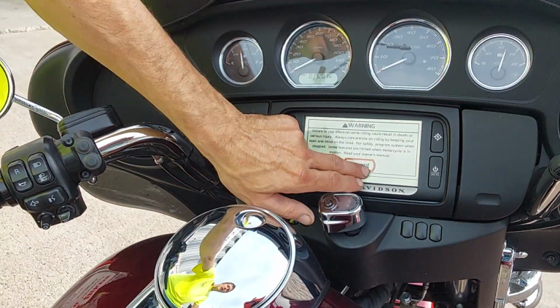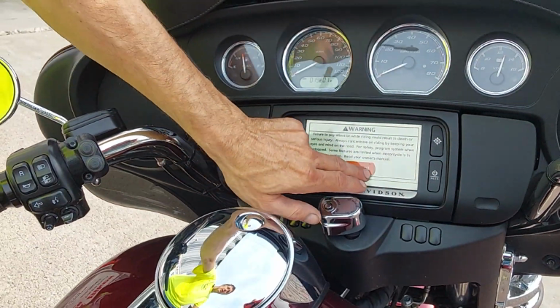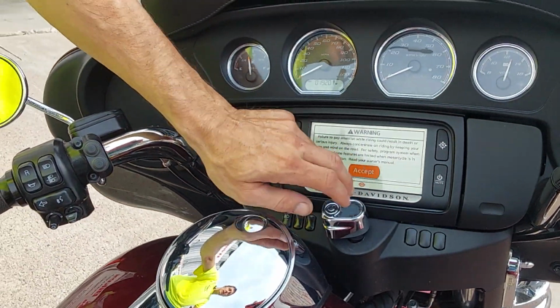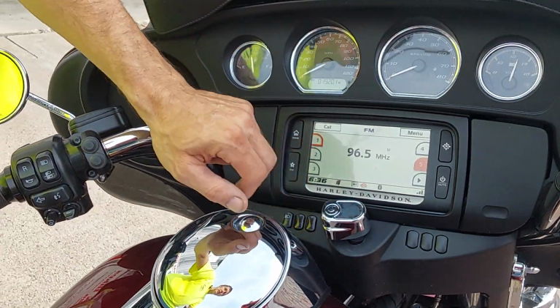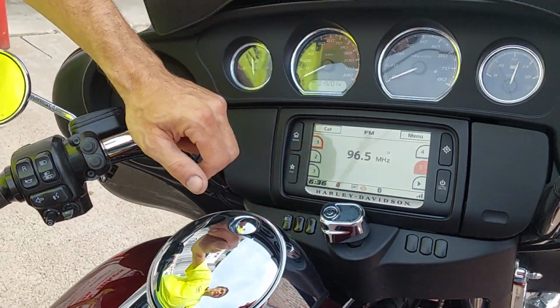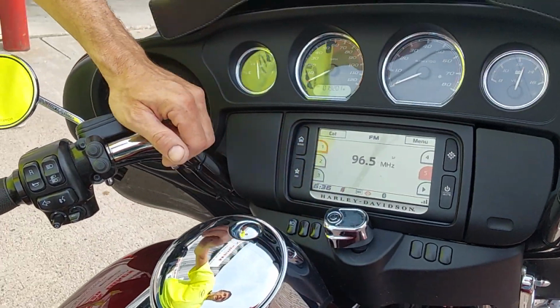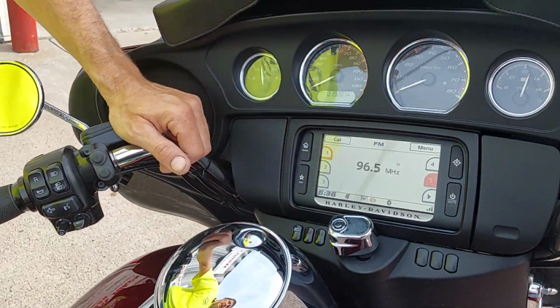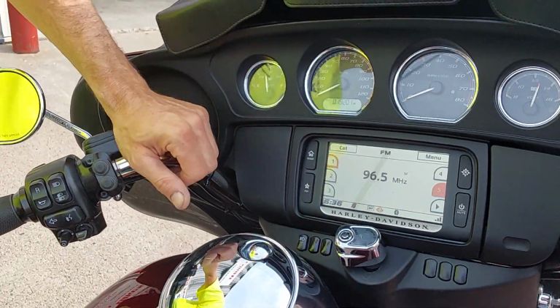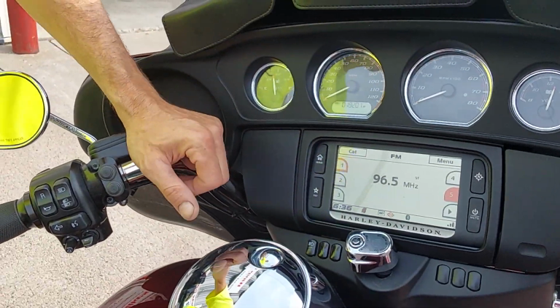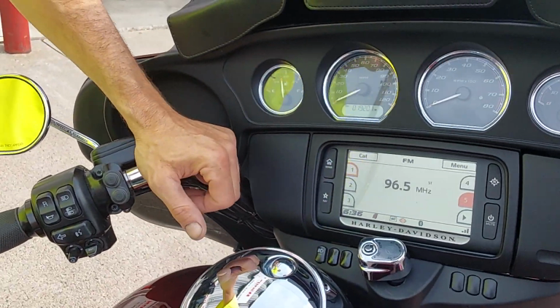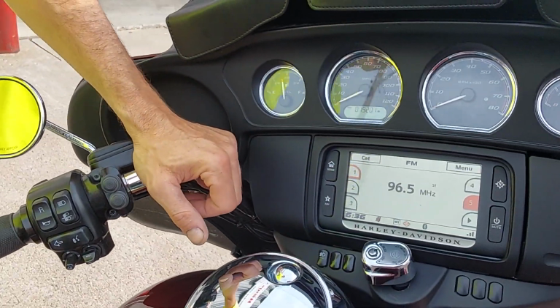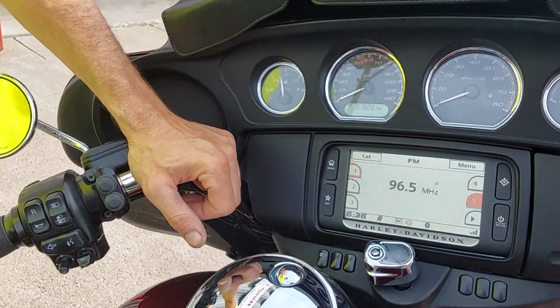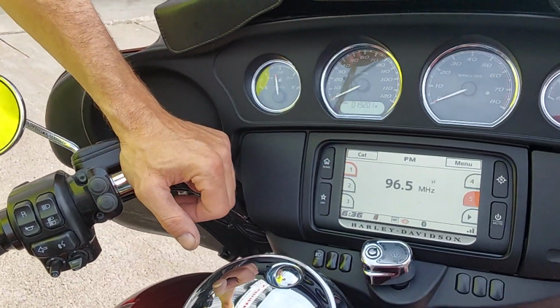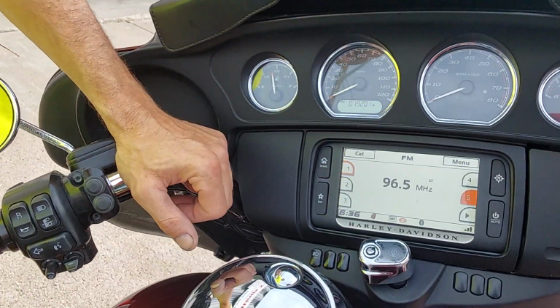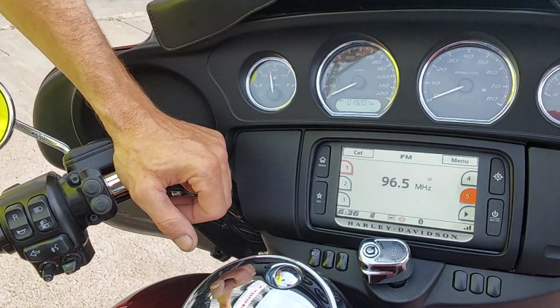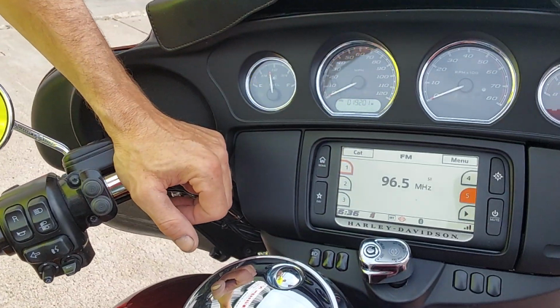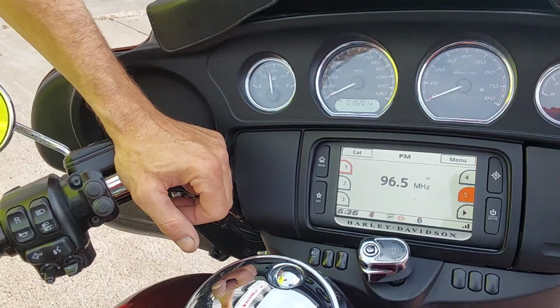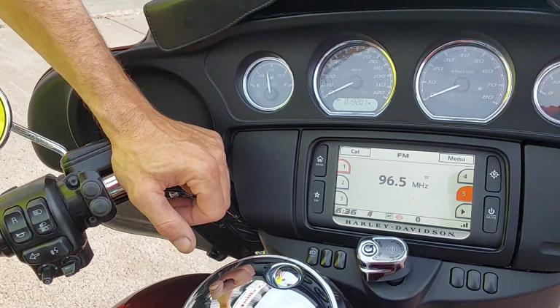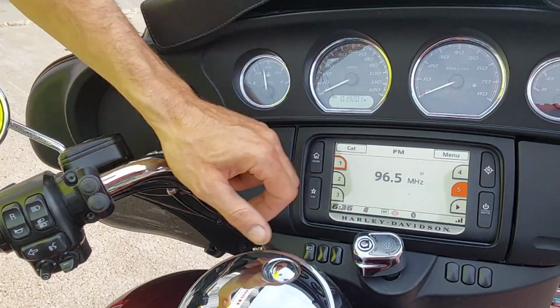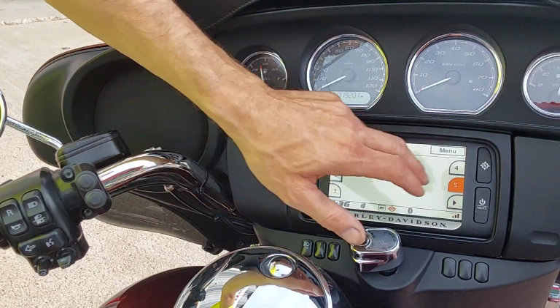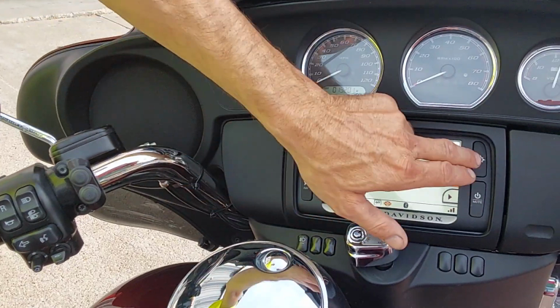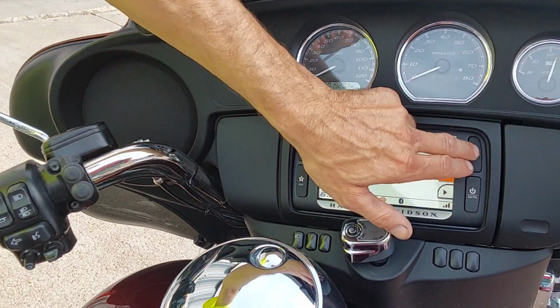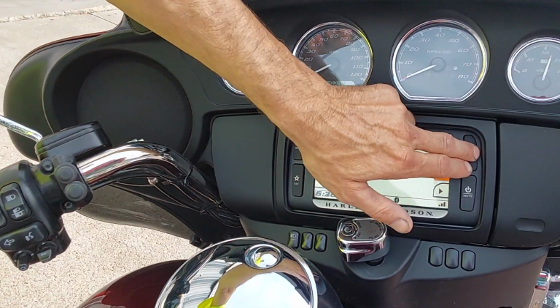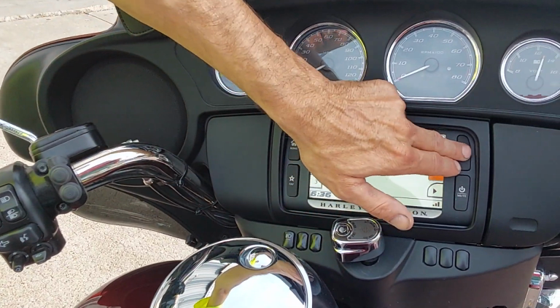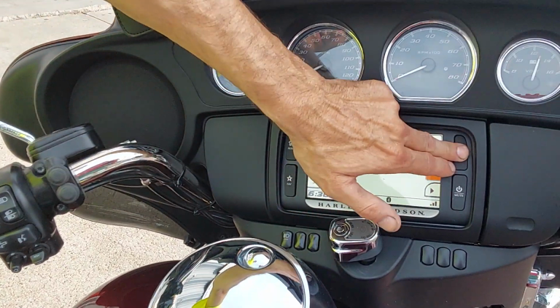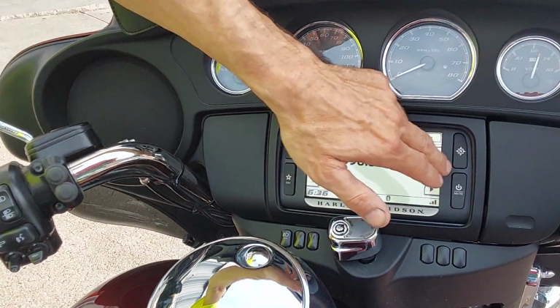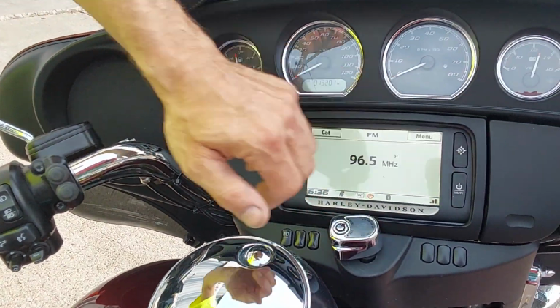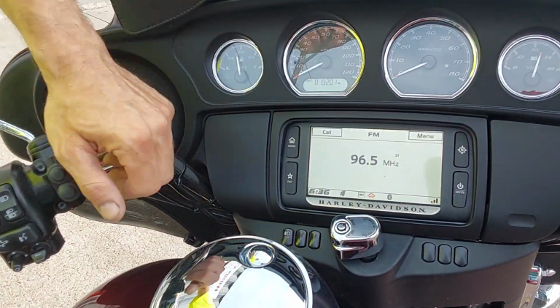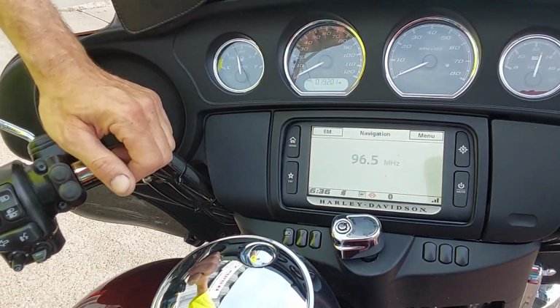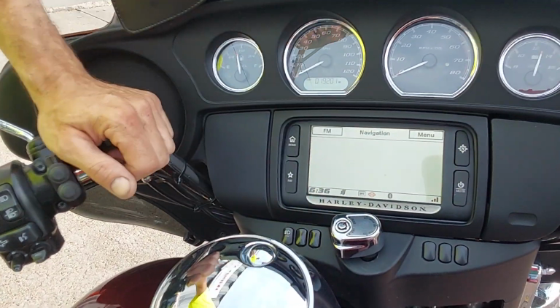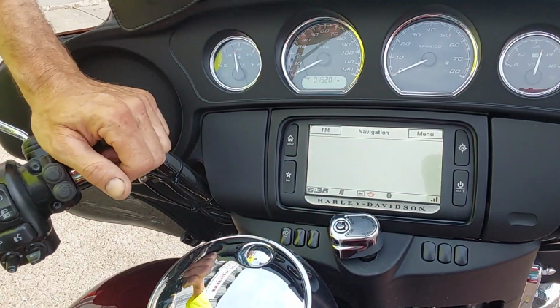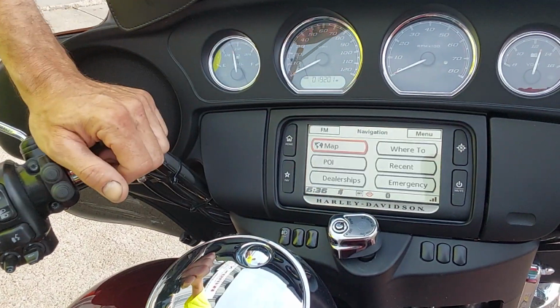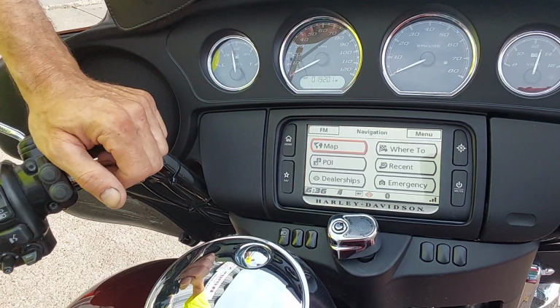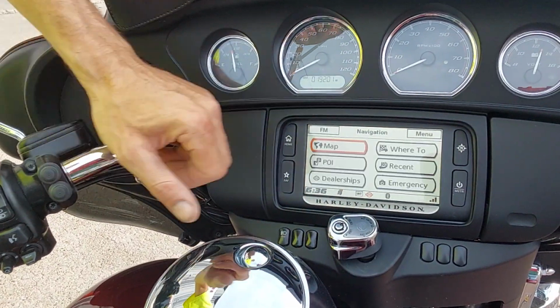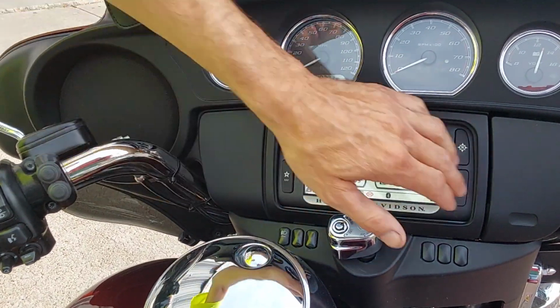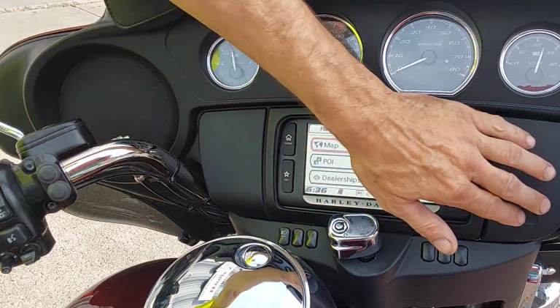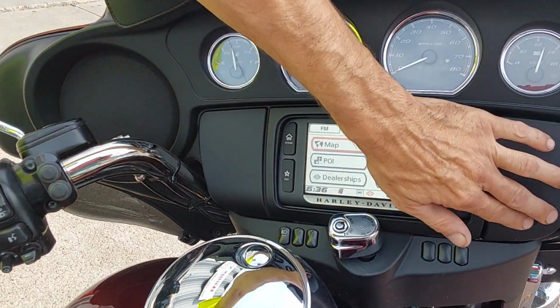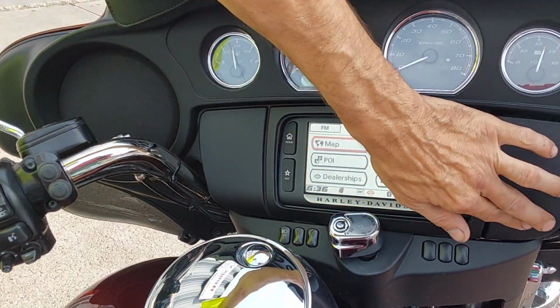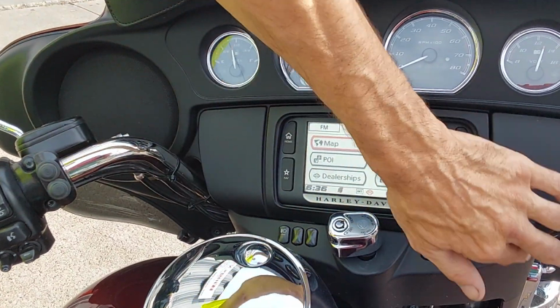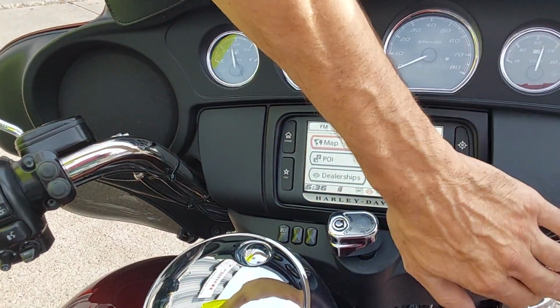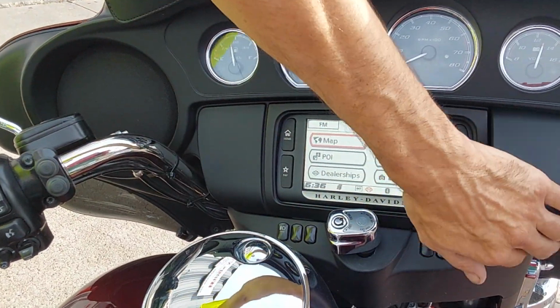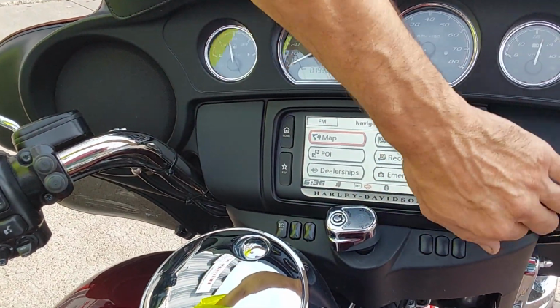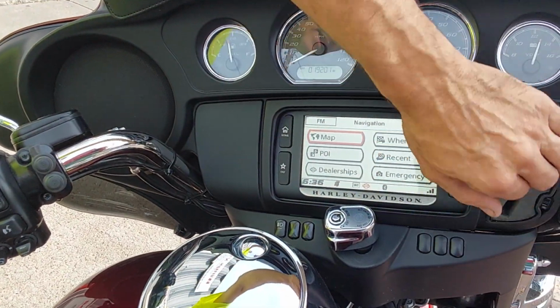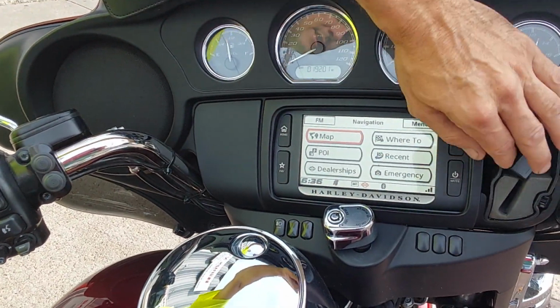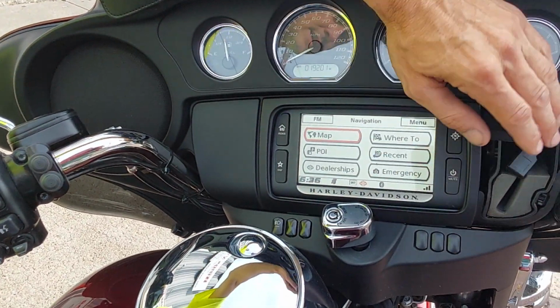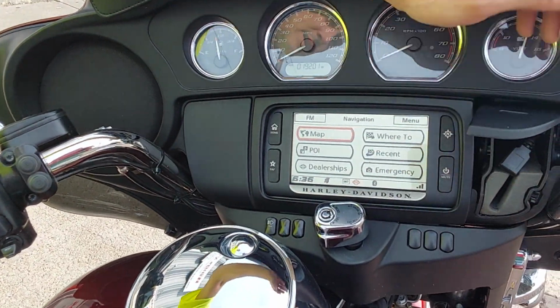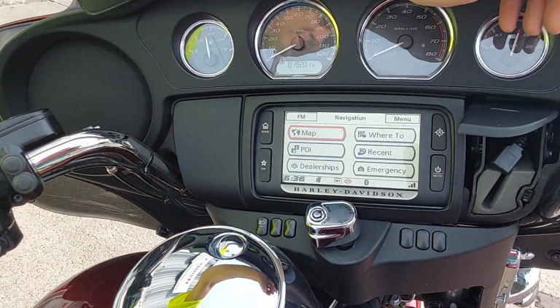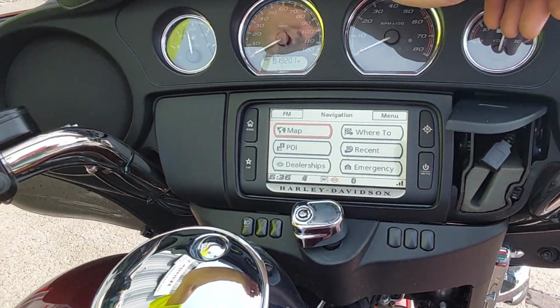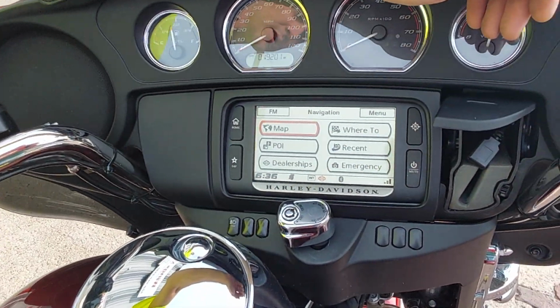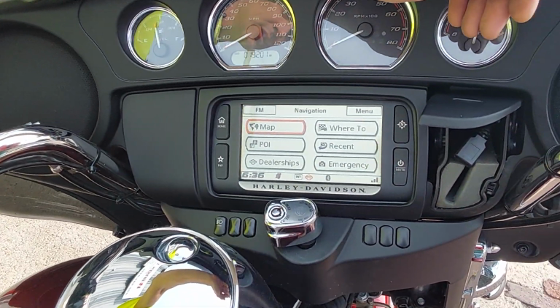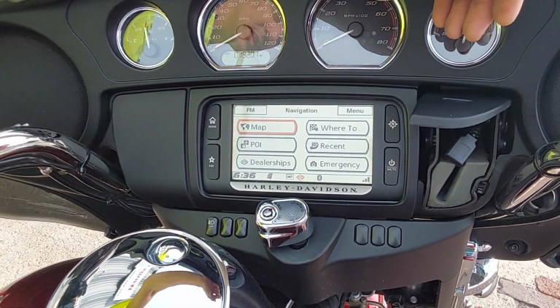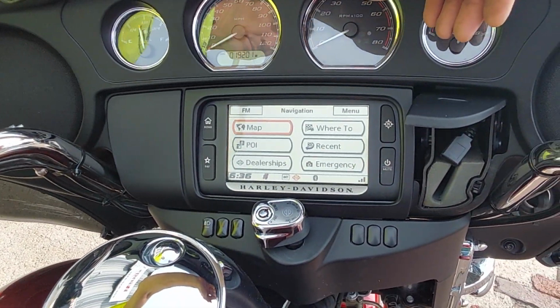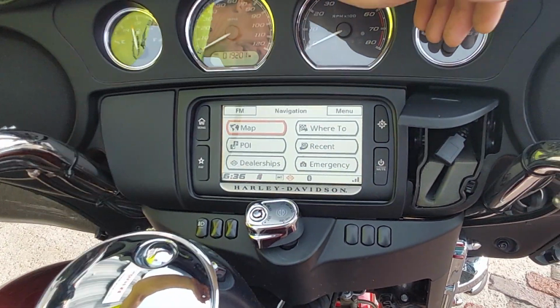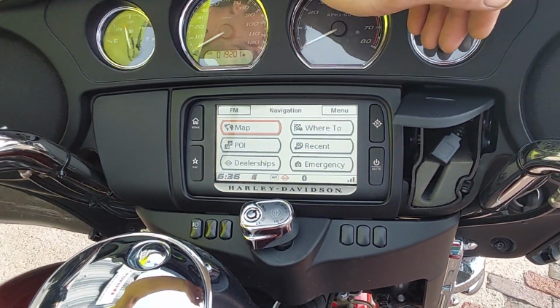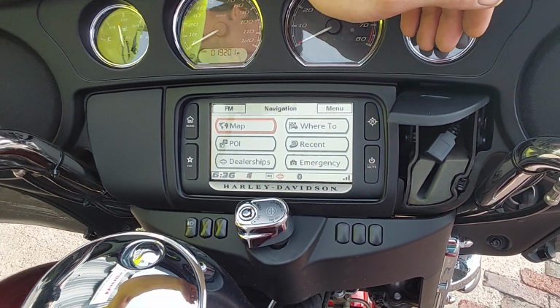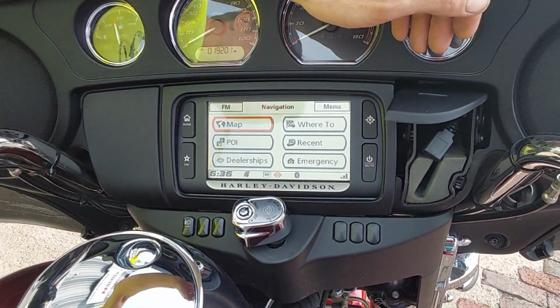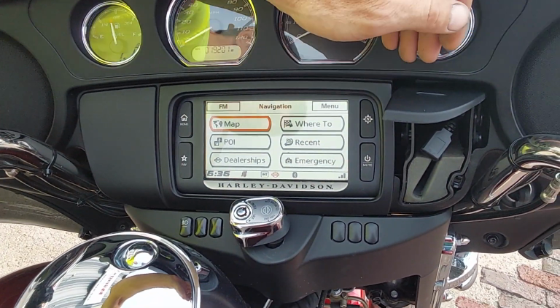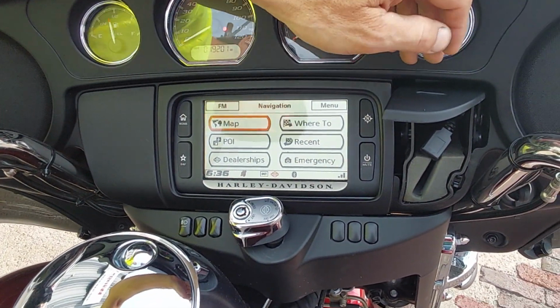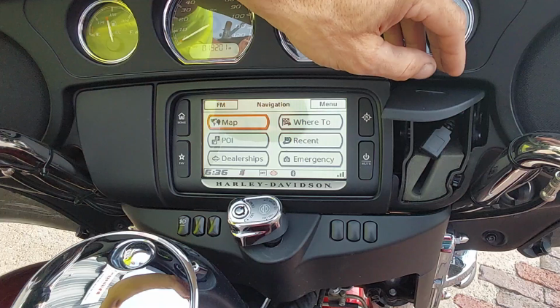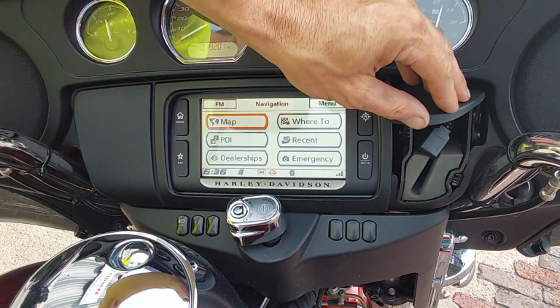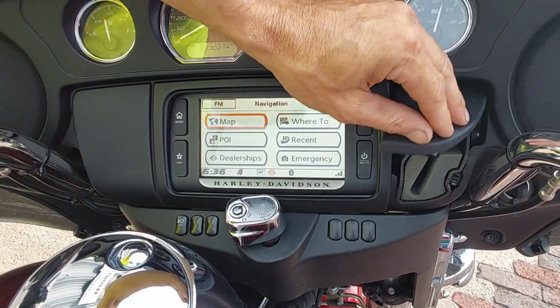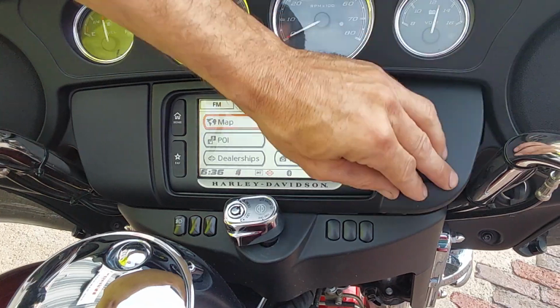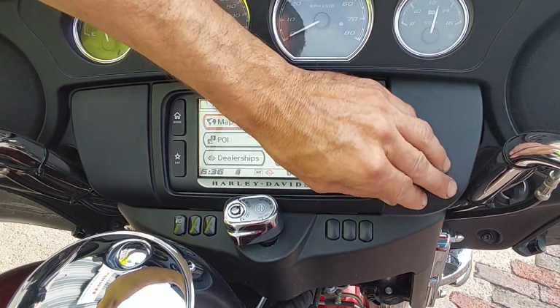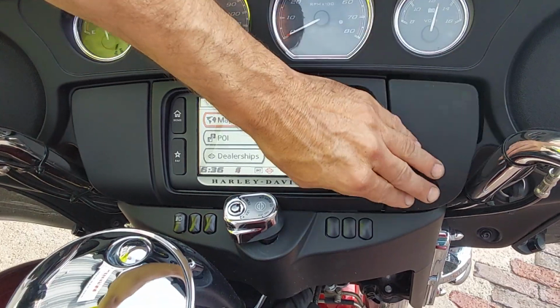You can see the nice infotainment system there with navigation. You can plug your phone in, charge it, and play music off of it.